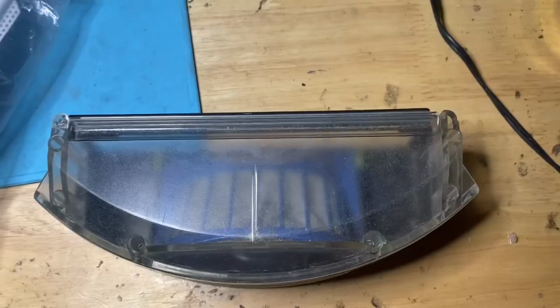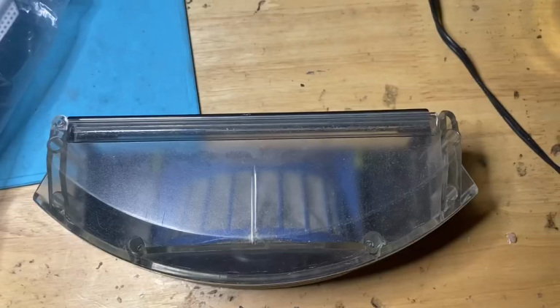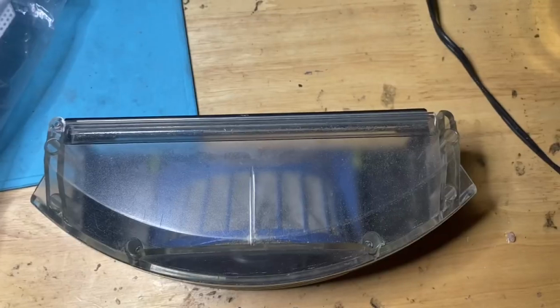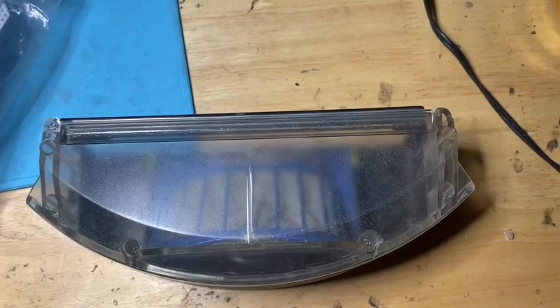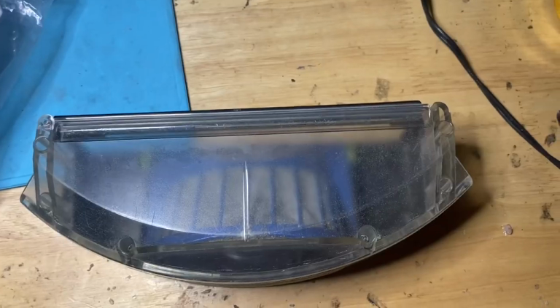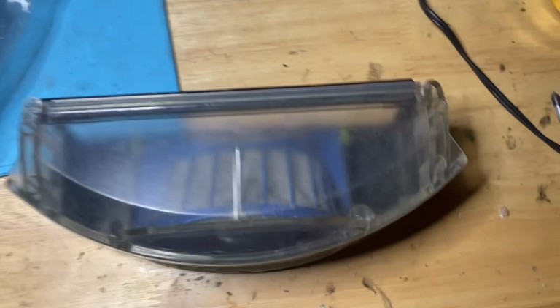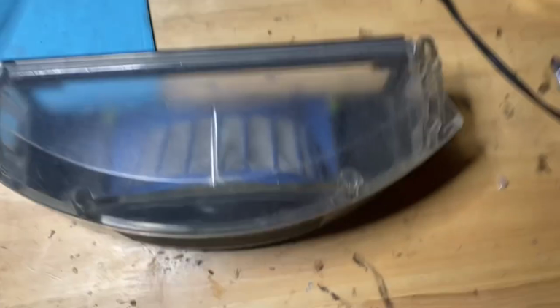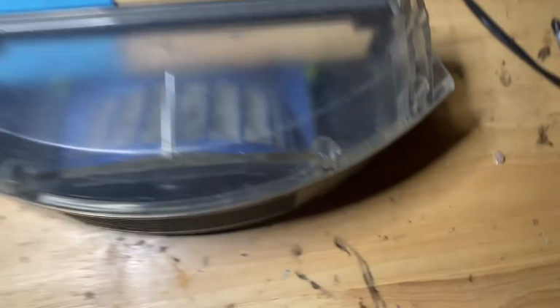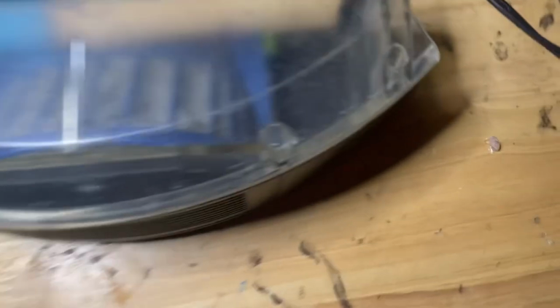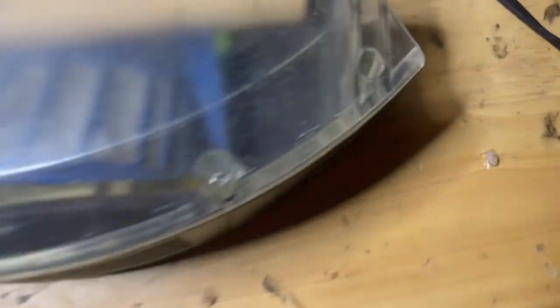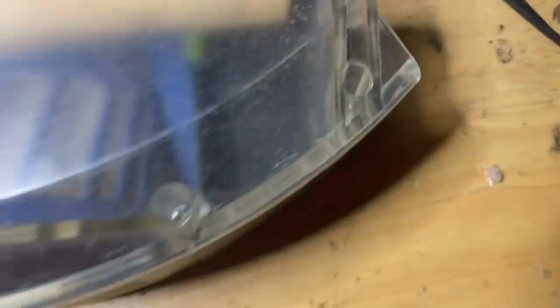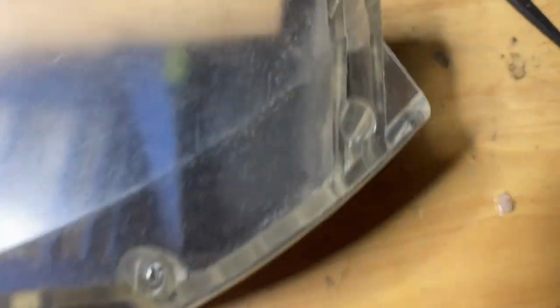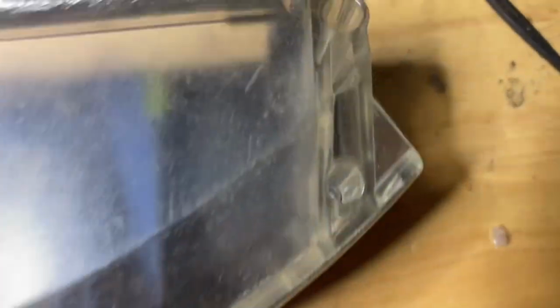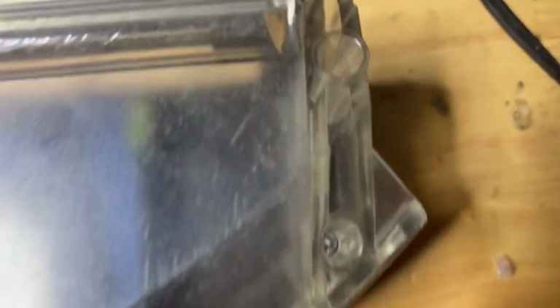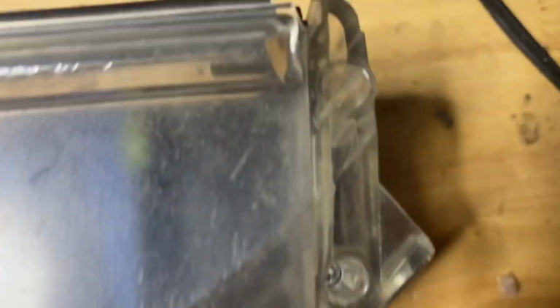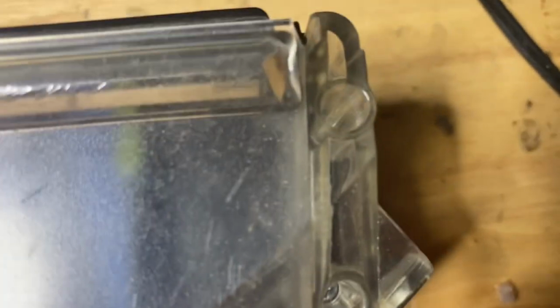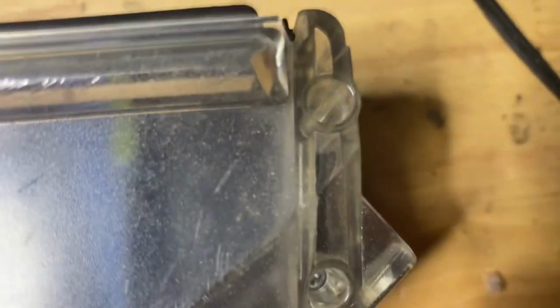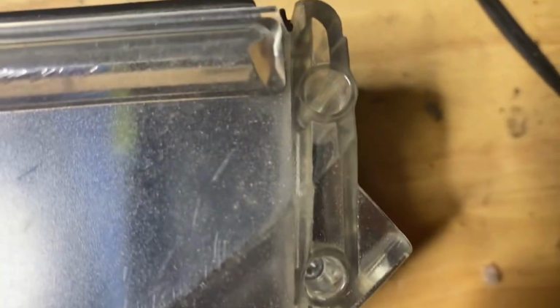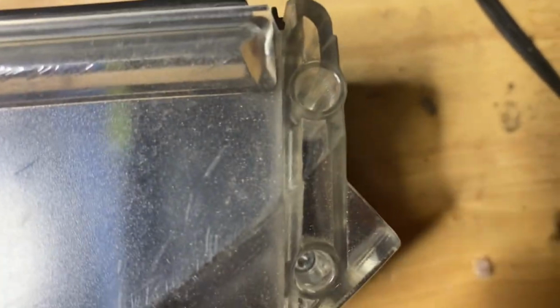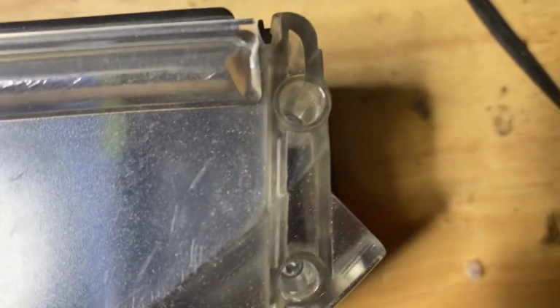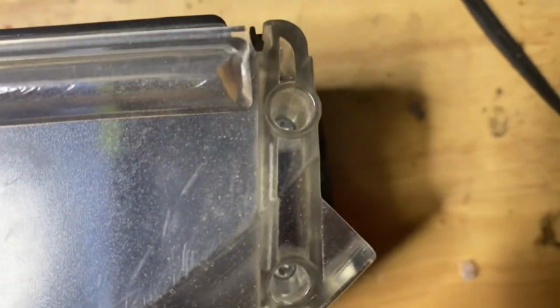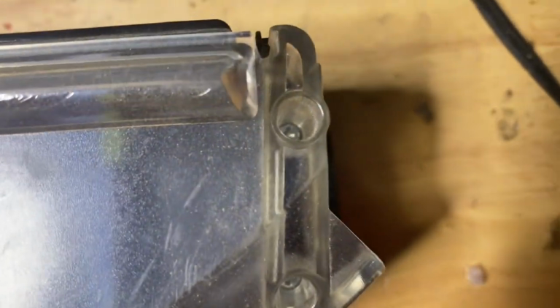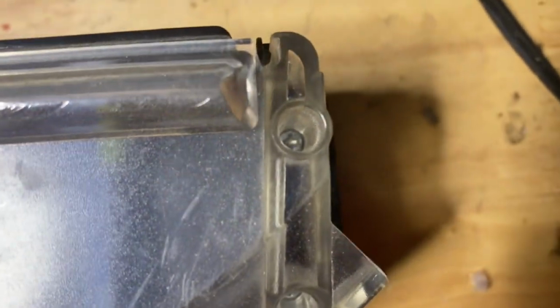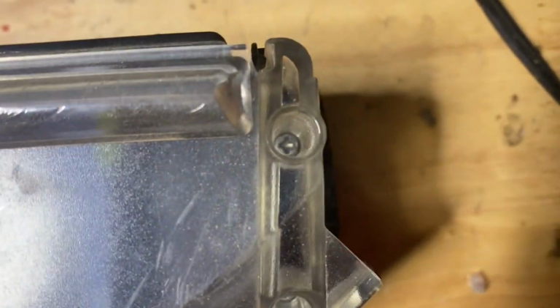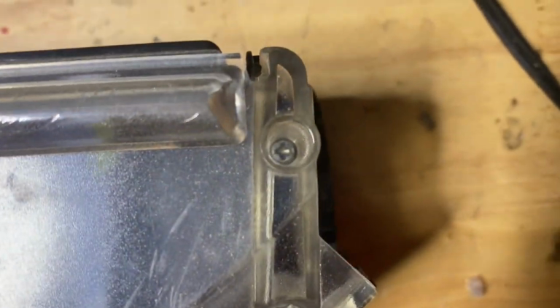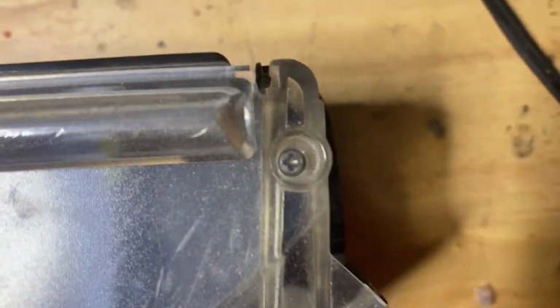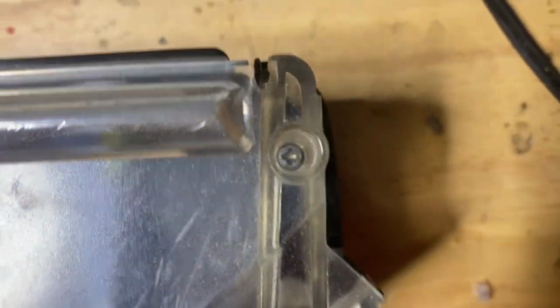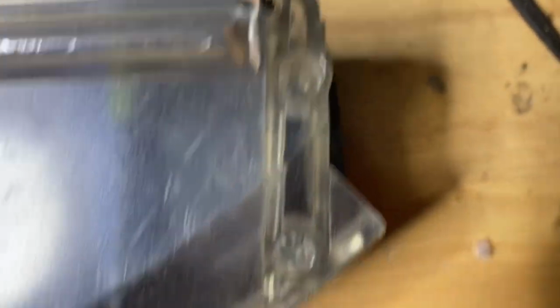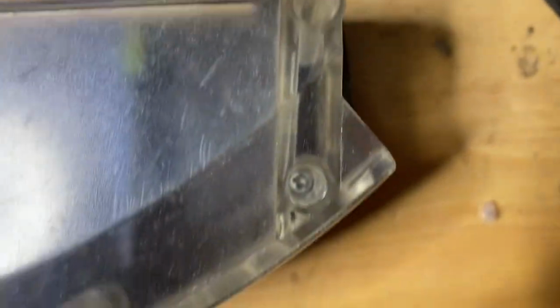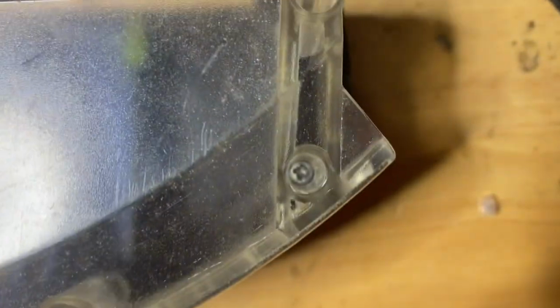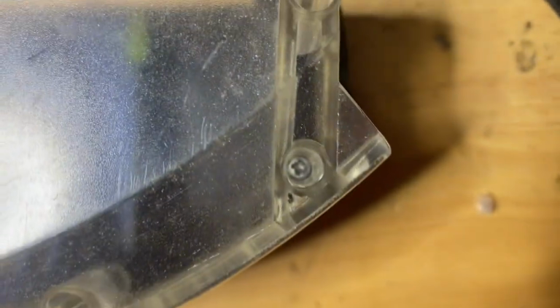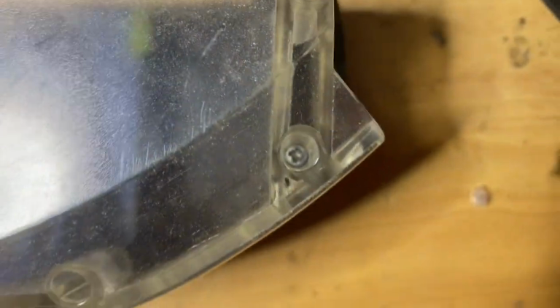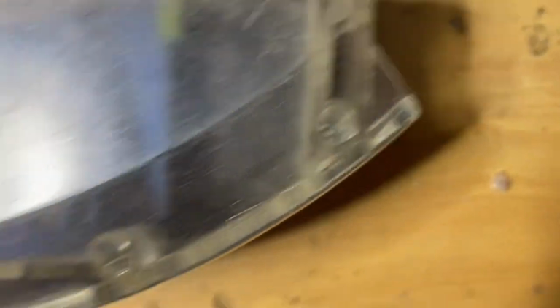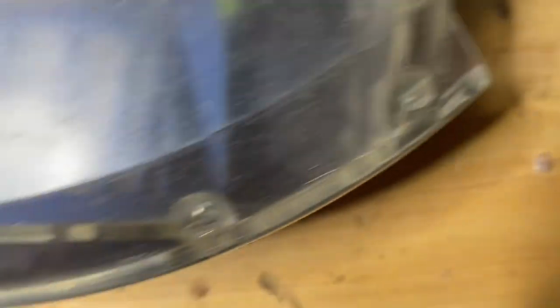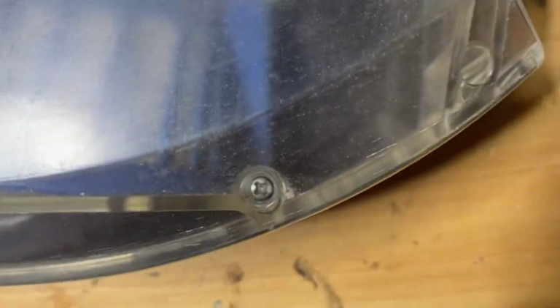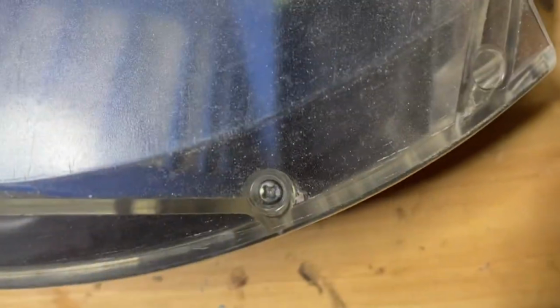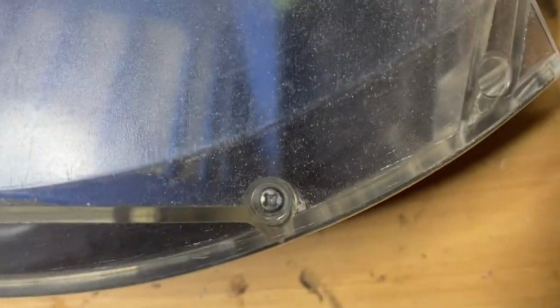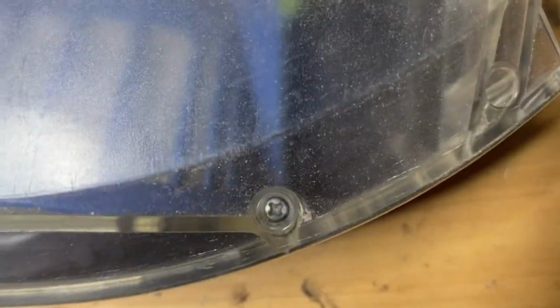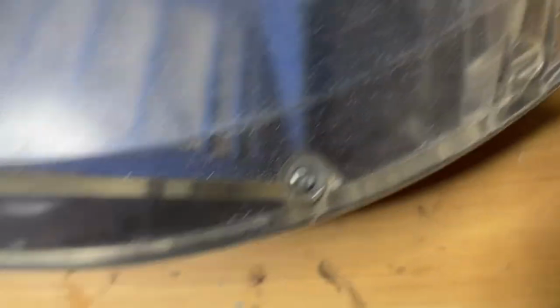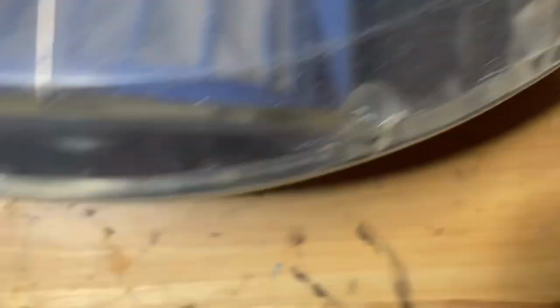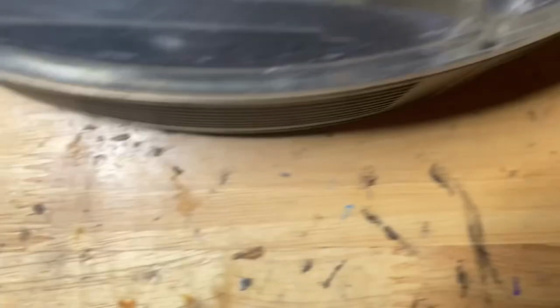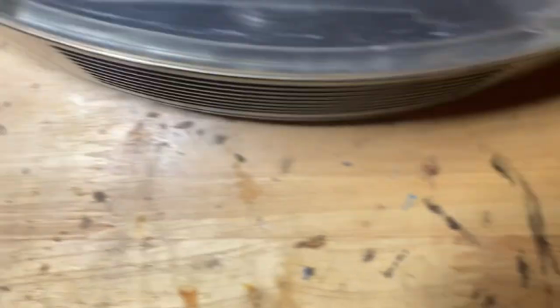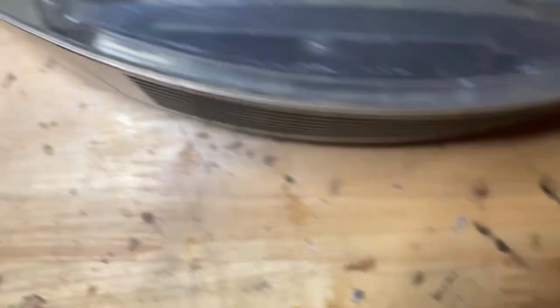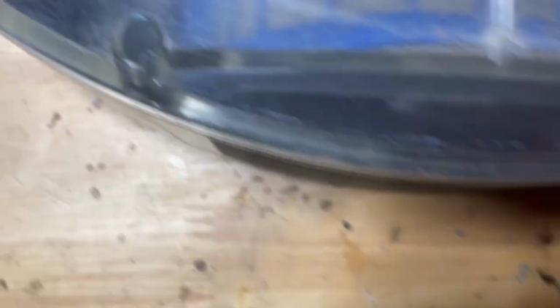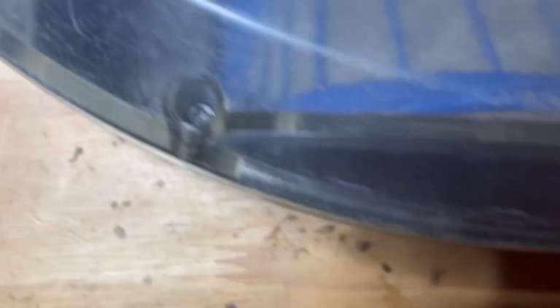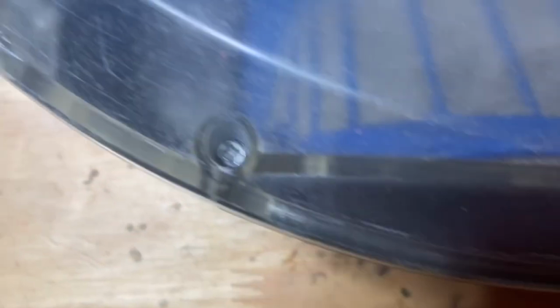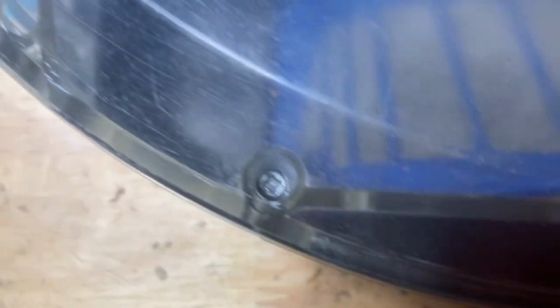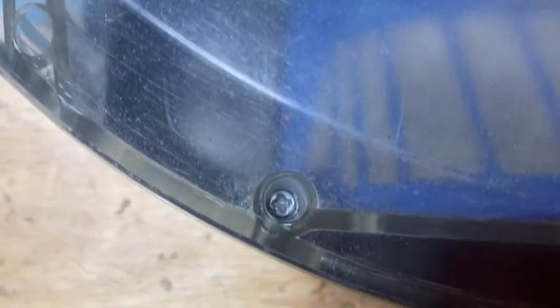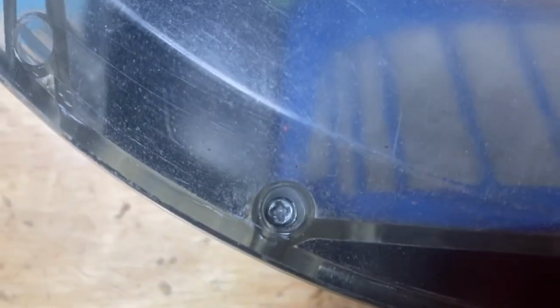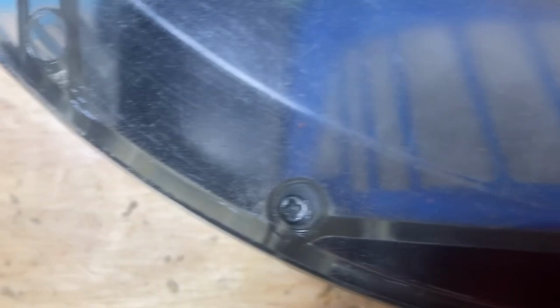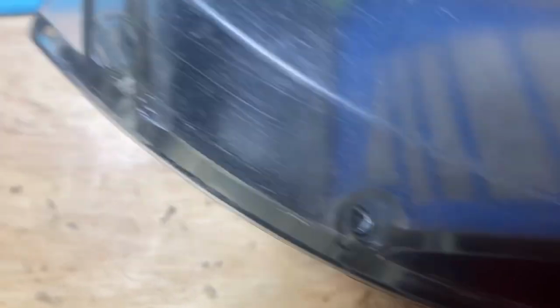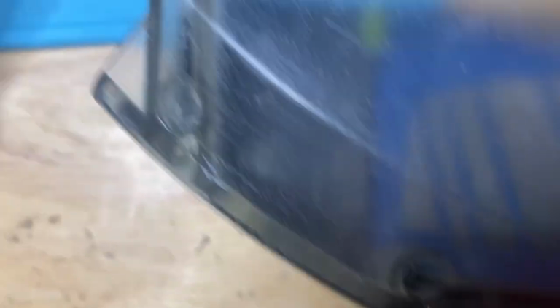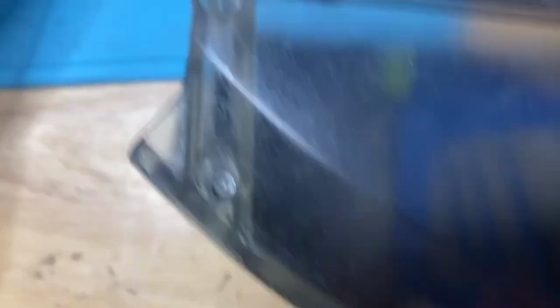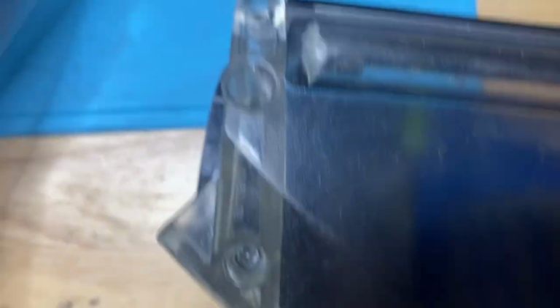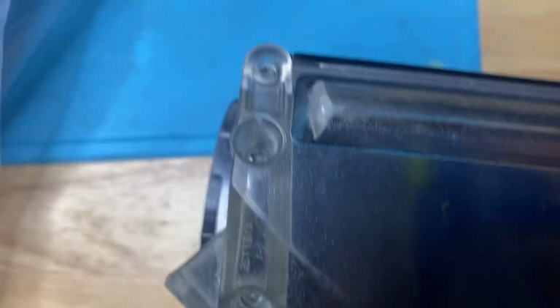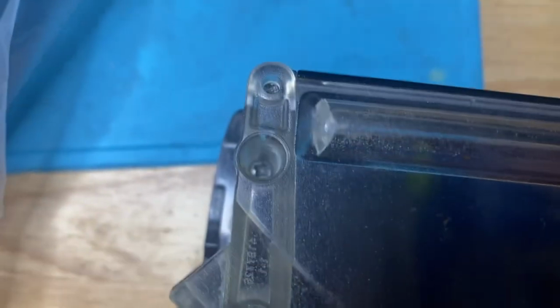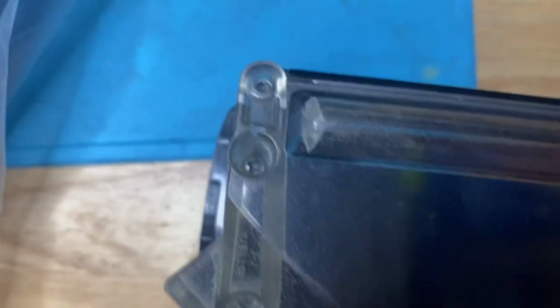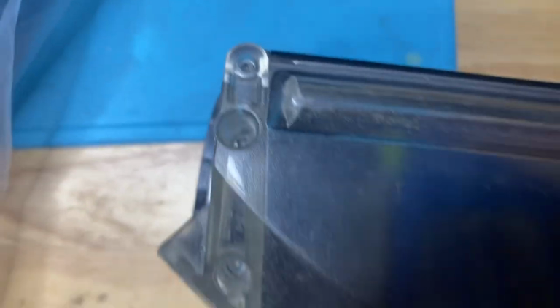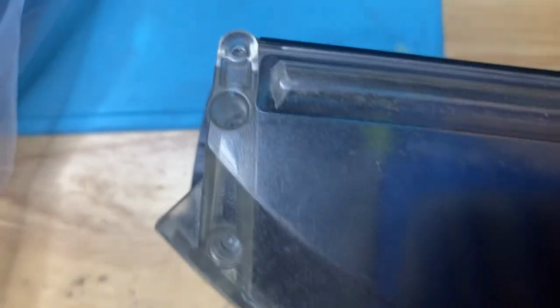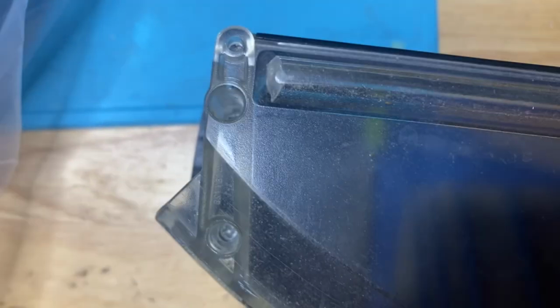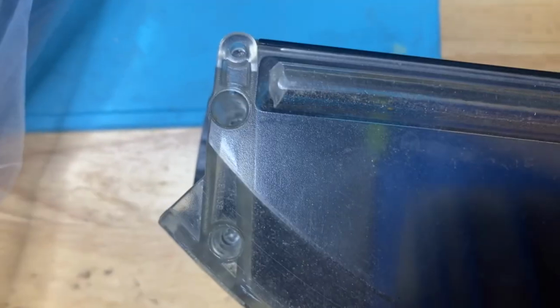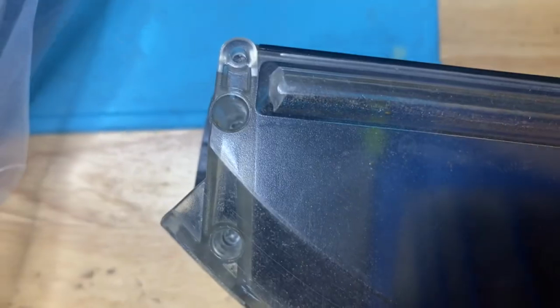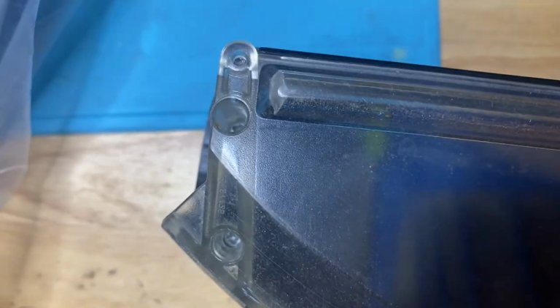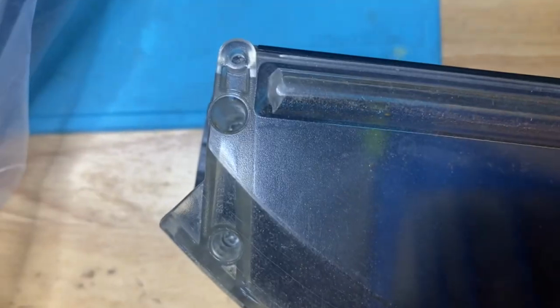We are going to start by removing the screws on the bottom: one right there, one there, one there, one there, and two there.